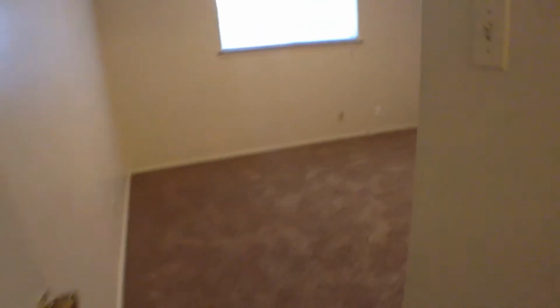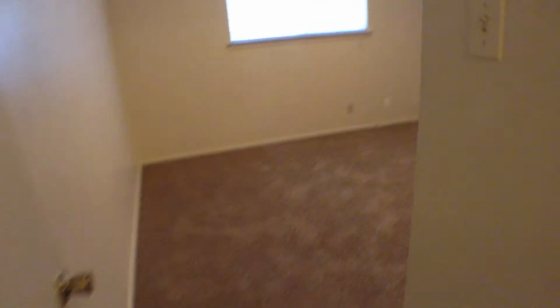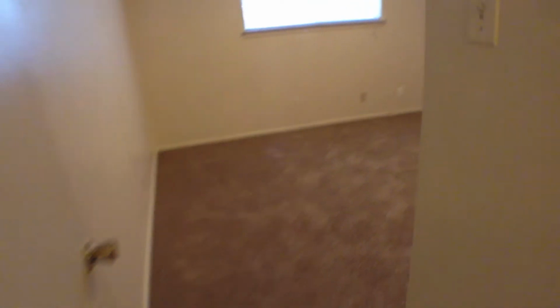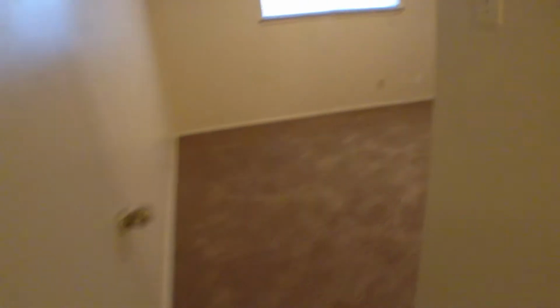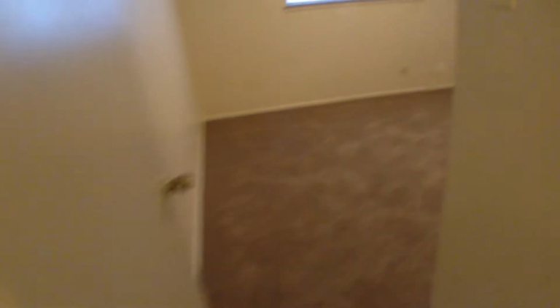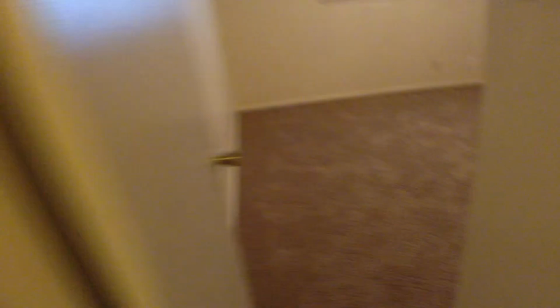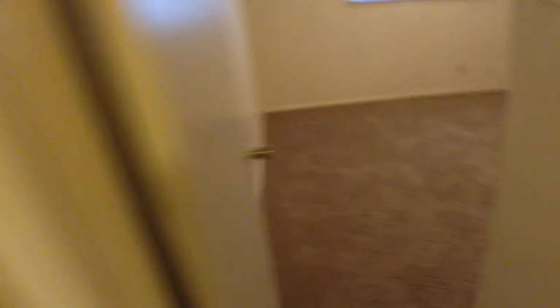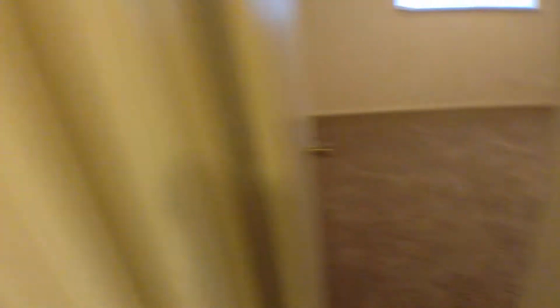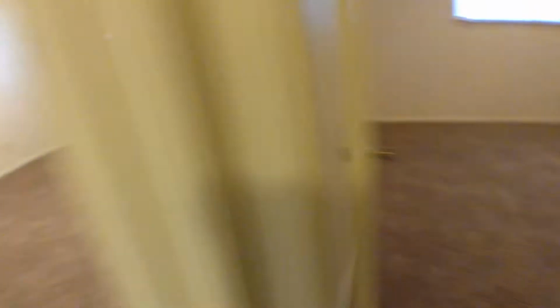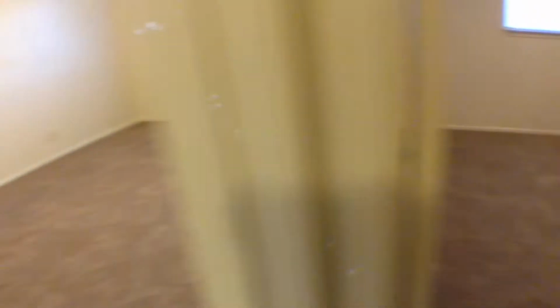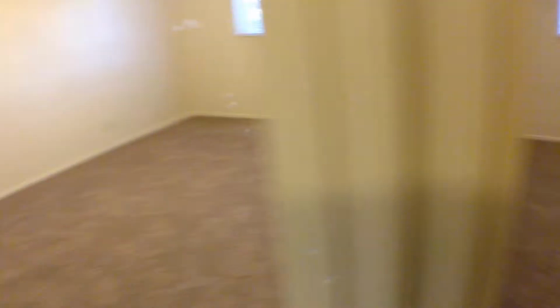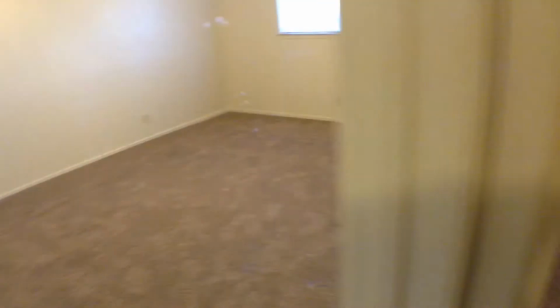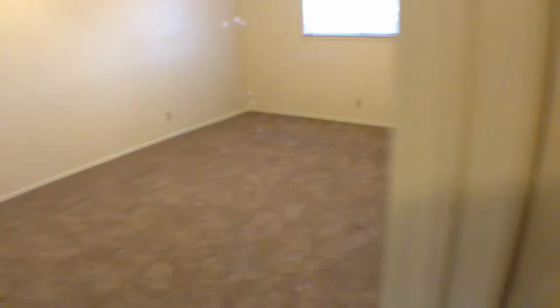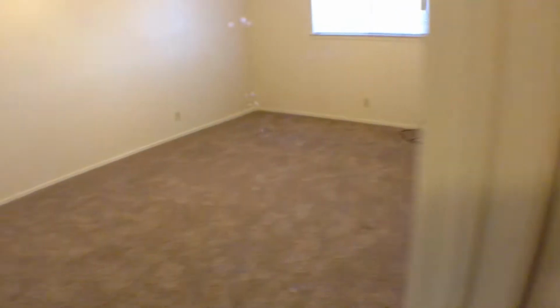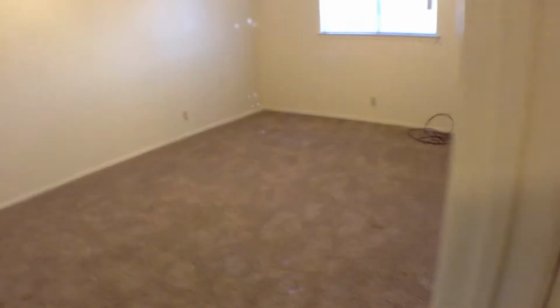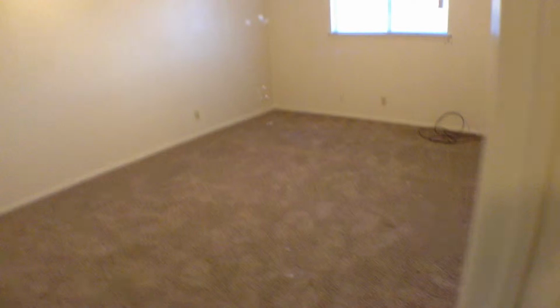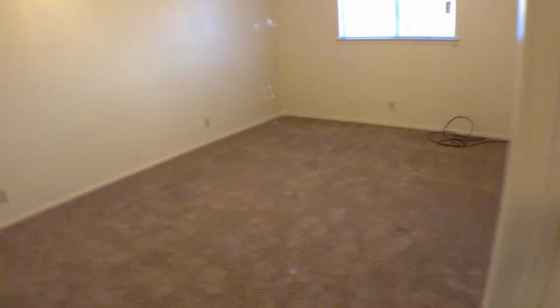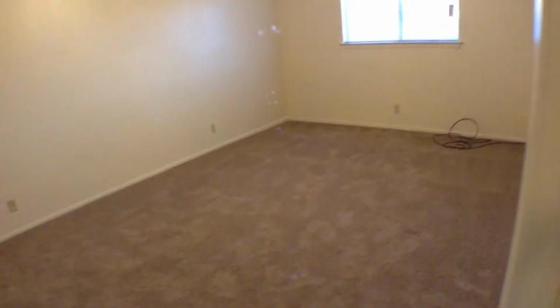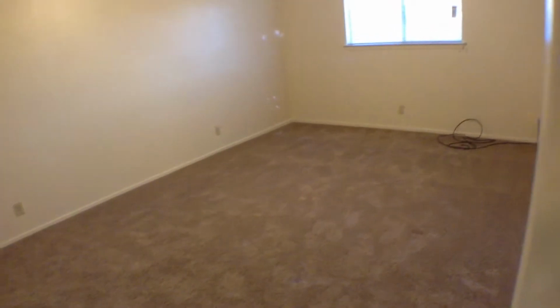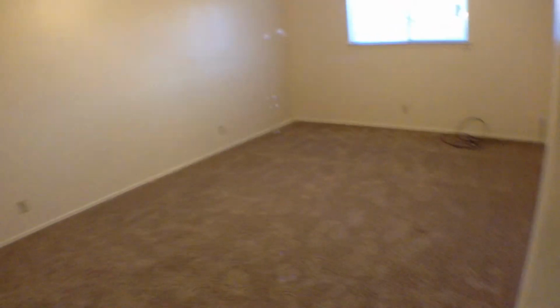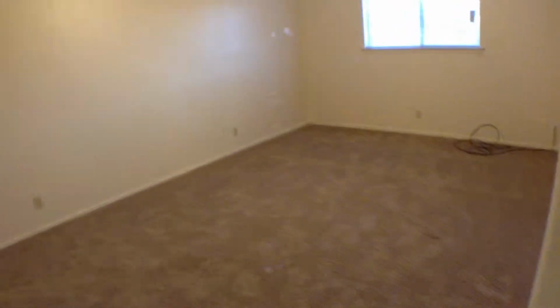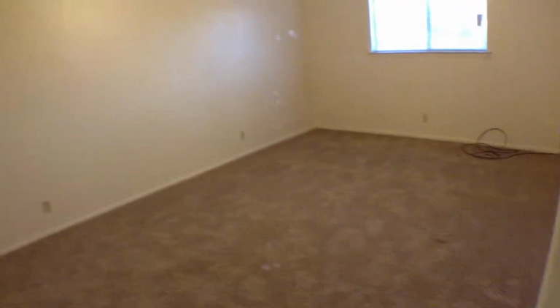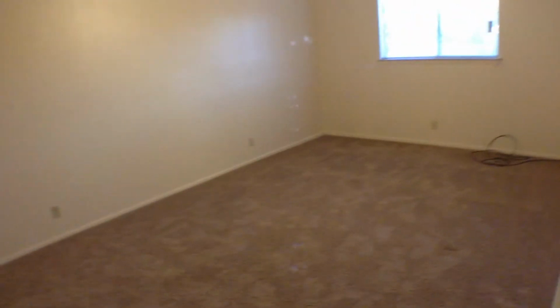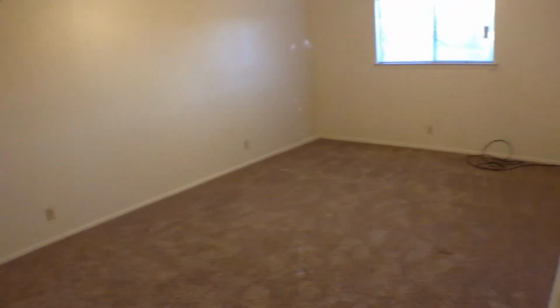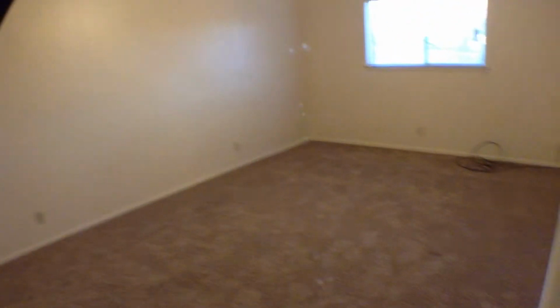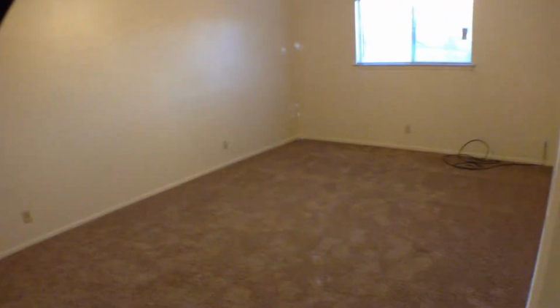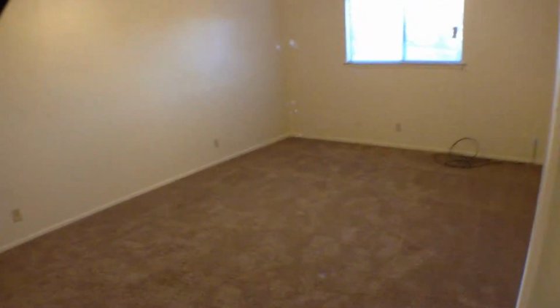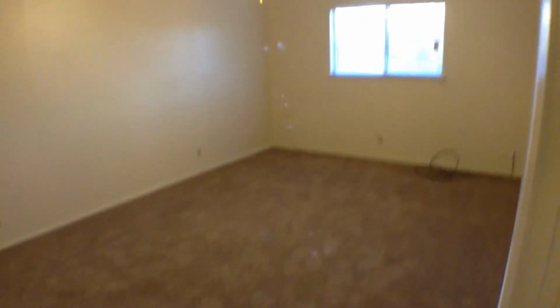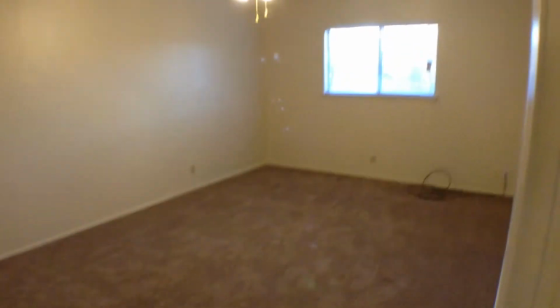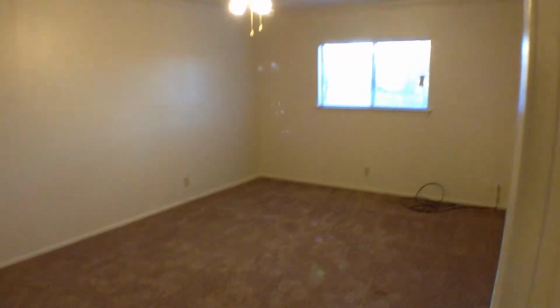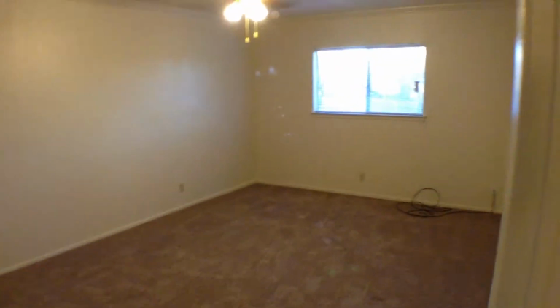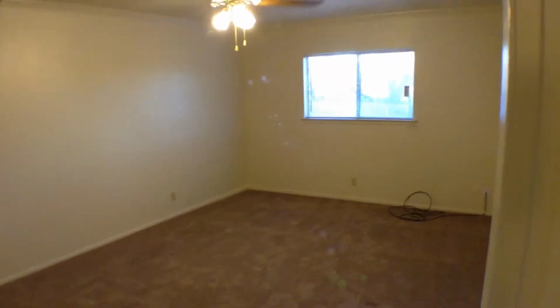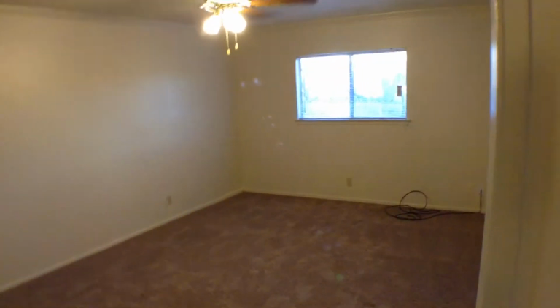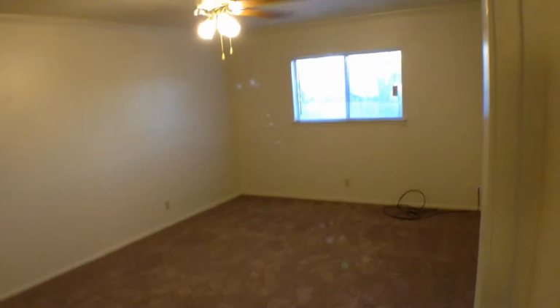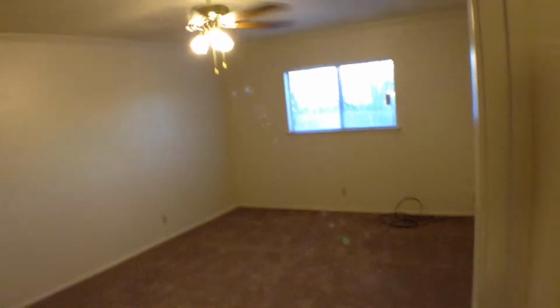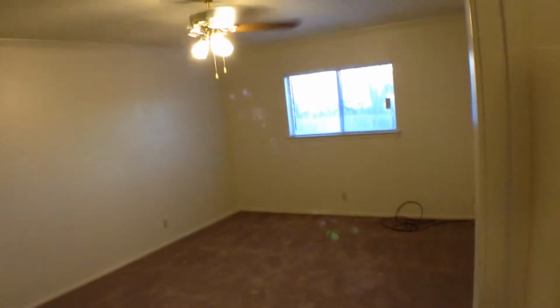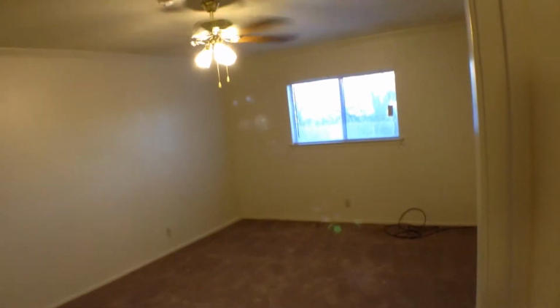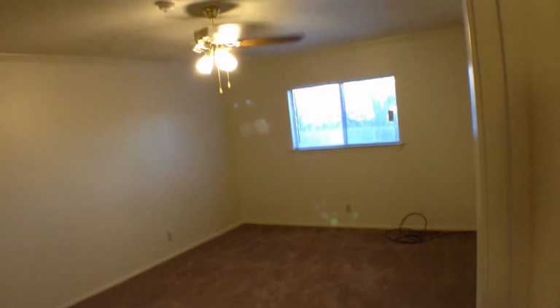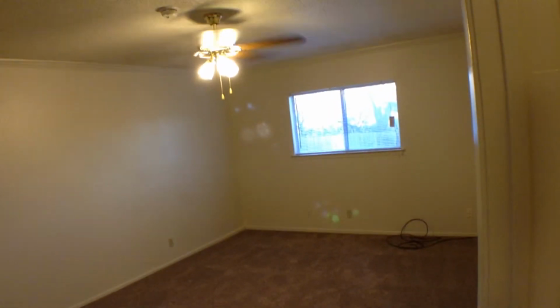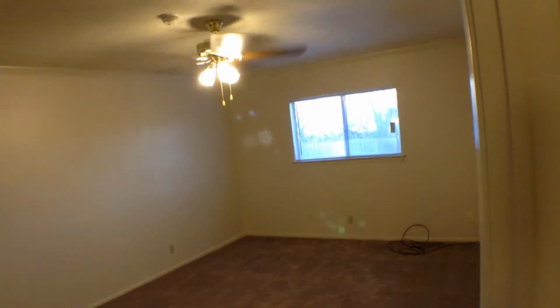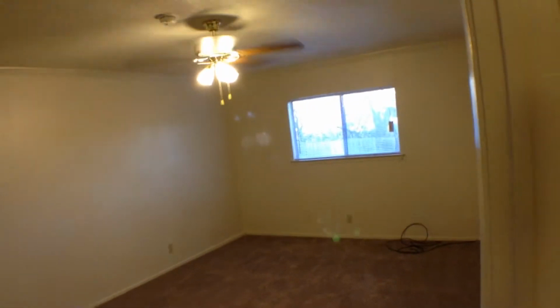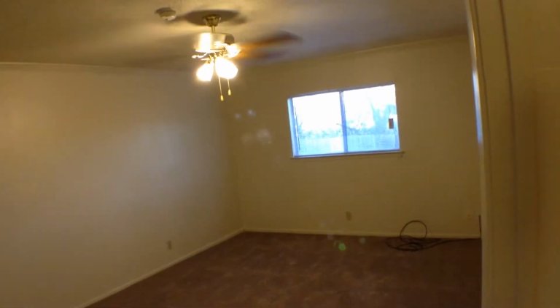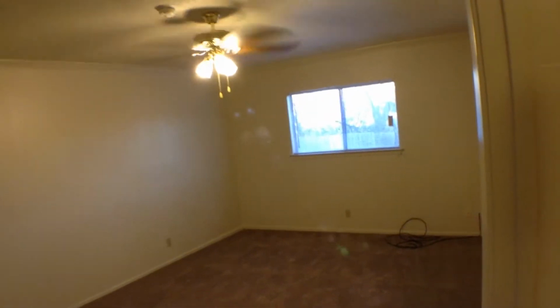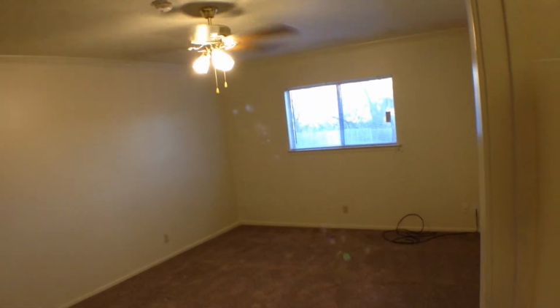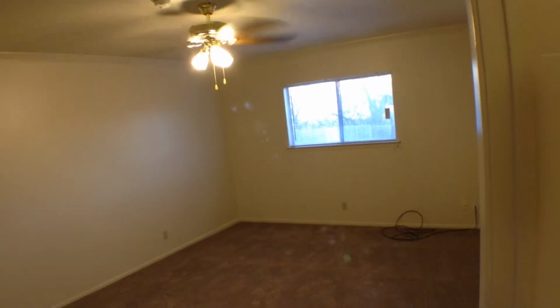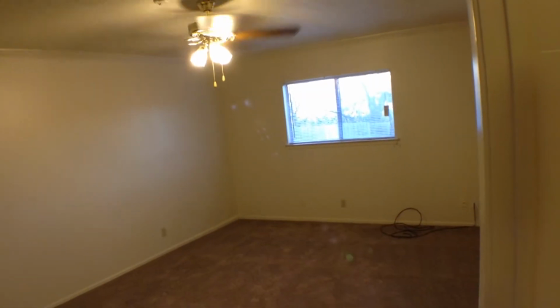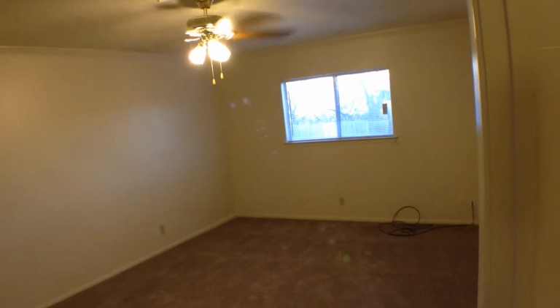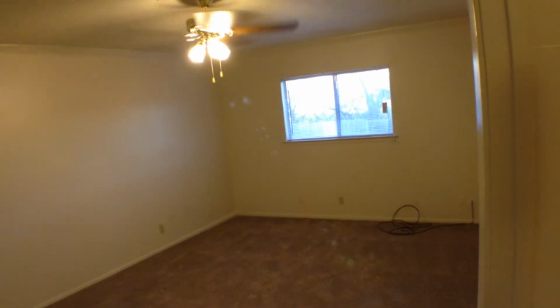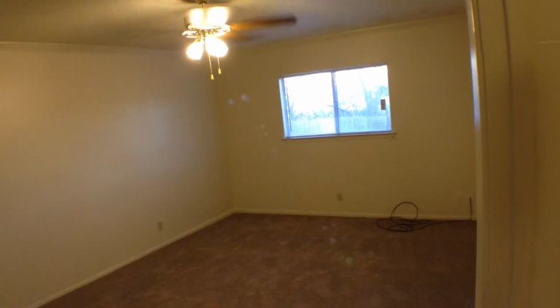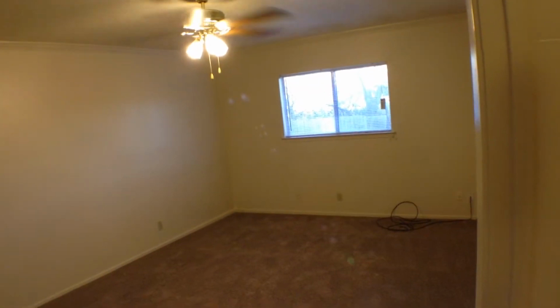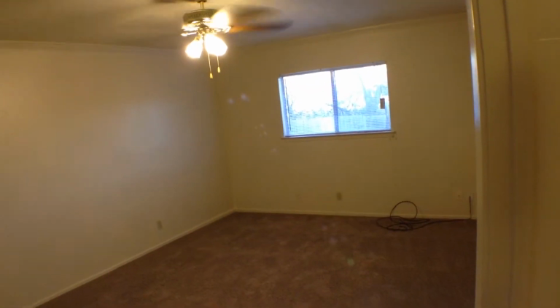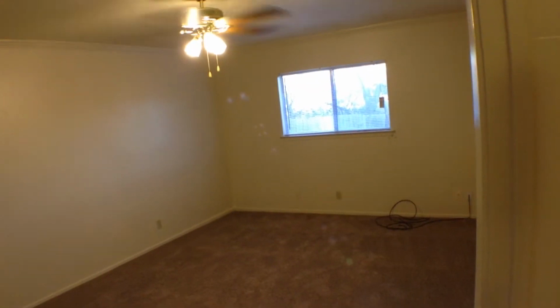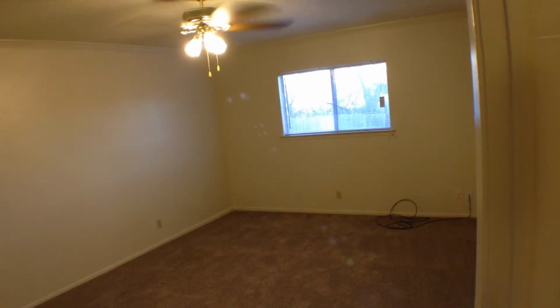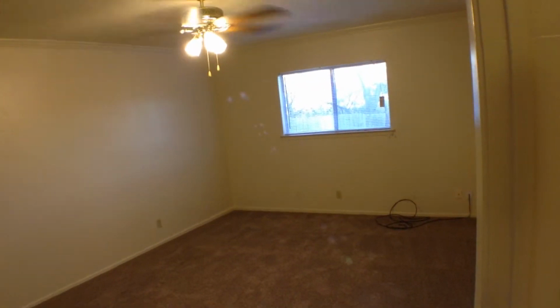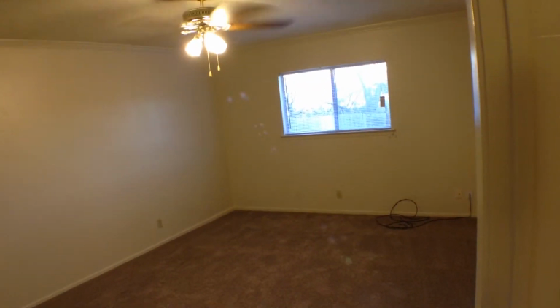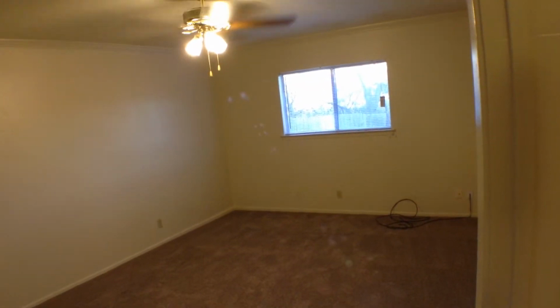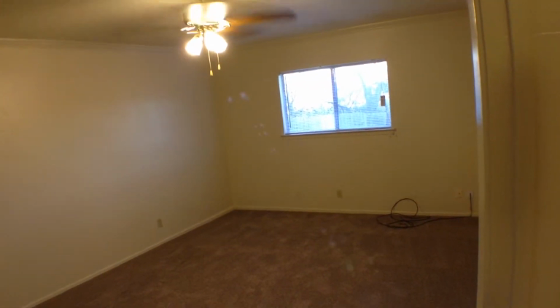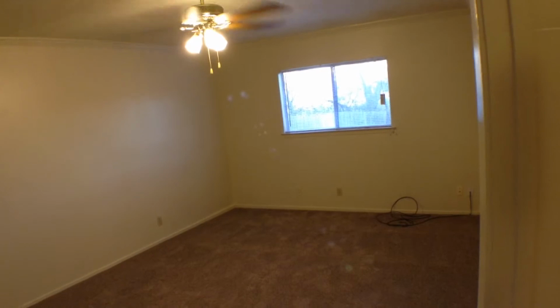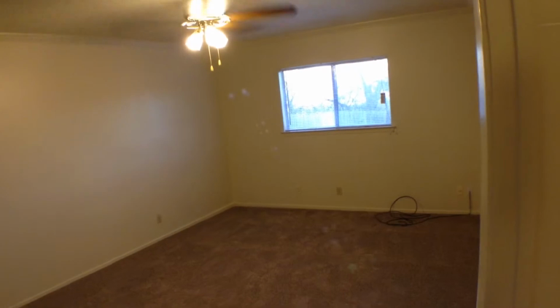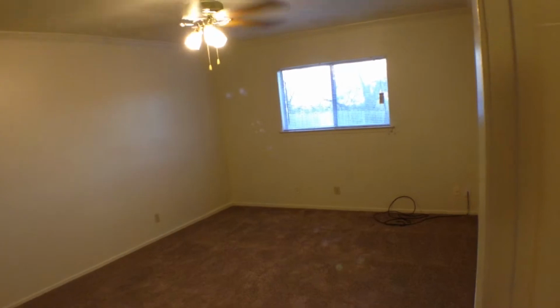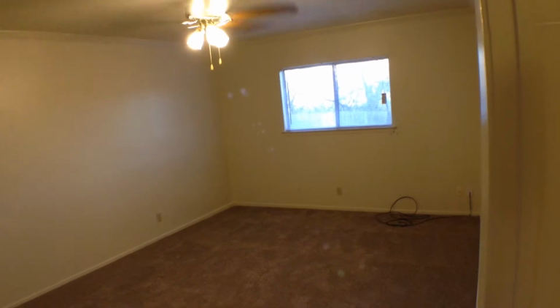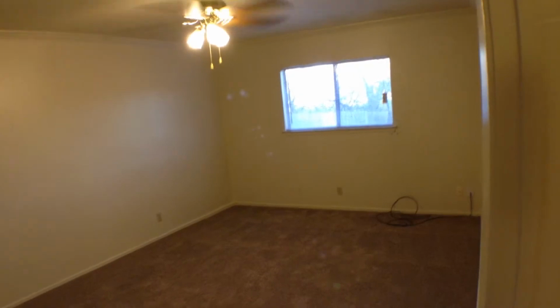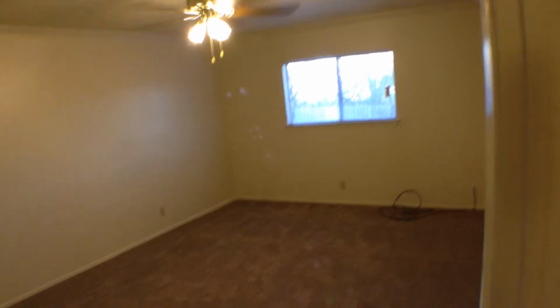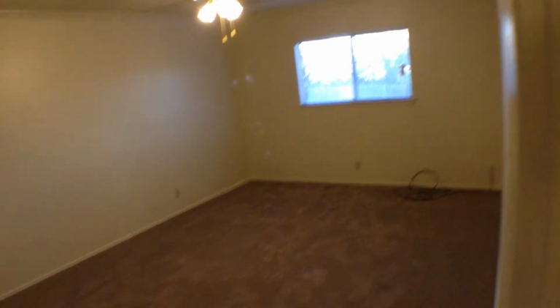Then we have the master bedroom, which is quite large for a duplex. It has a ceiling fan with light fixture, and that window overlooks the backyard.